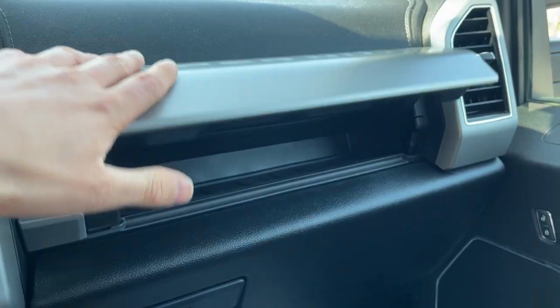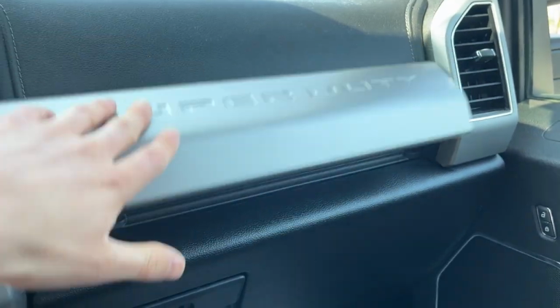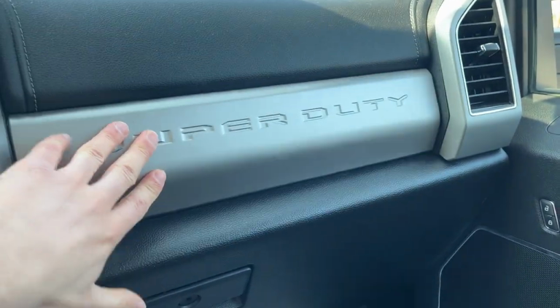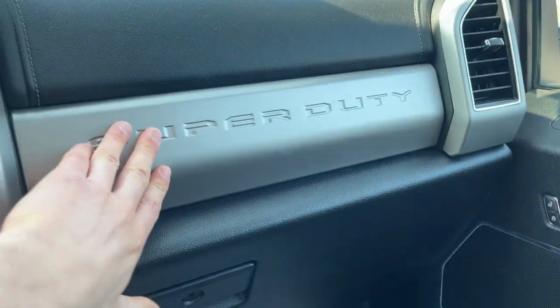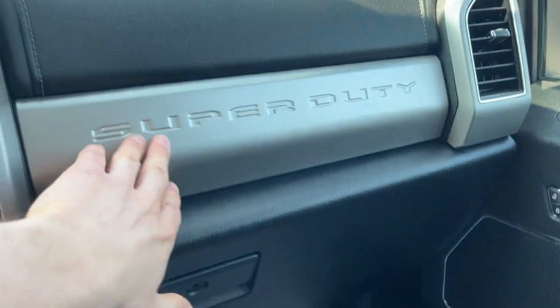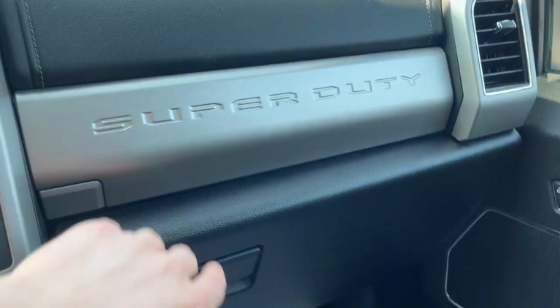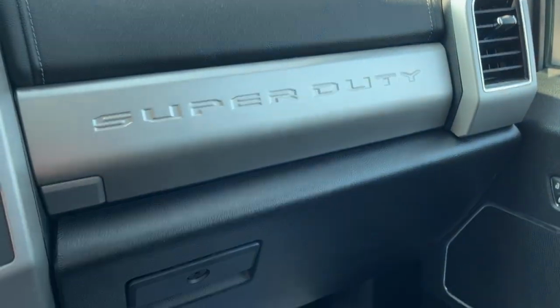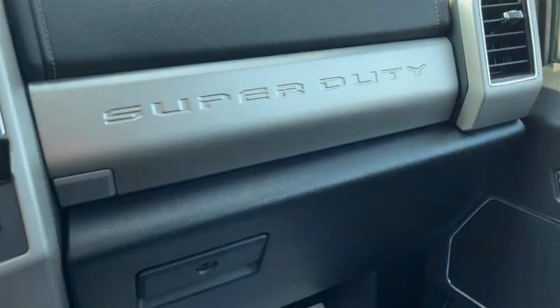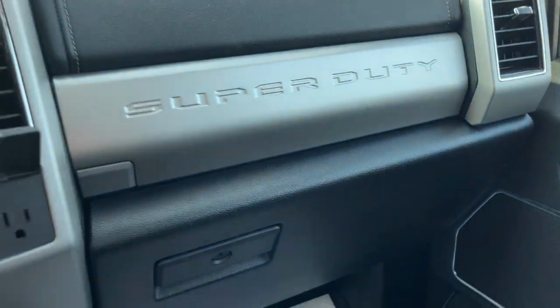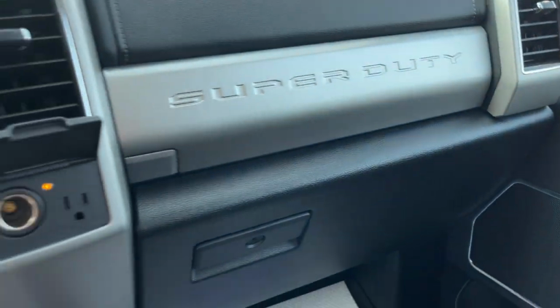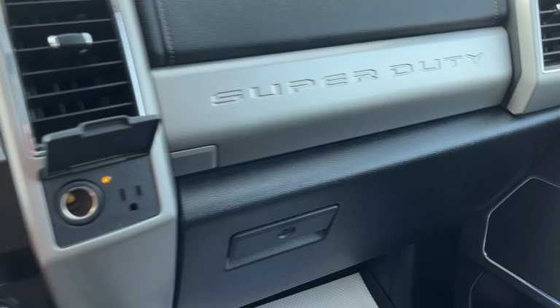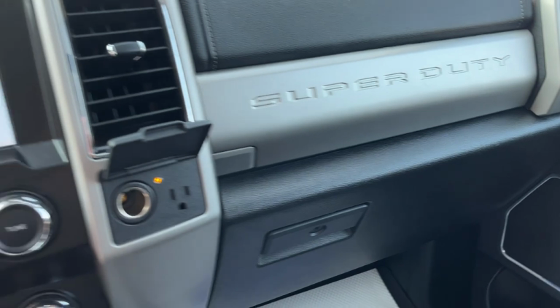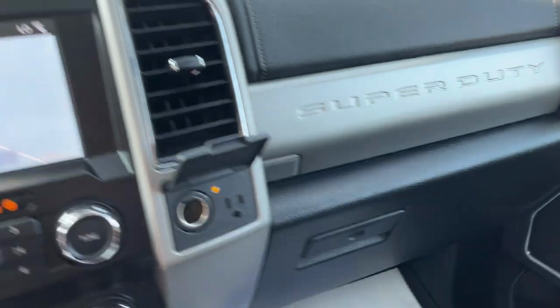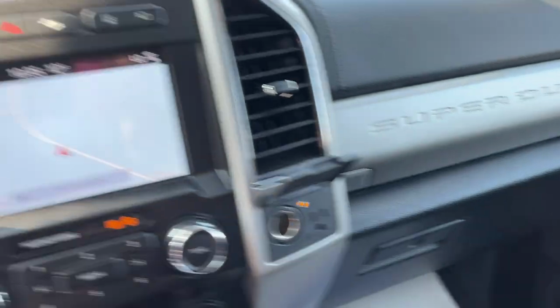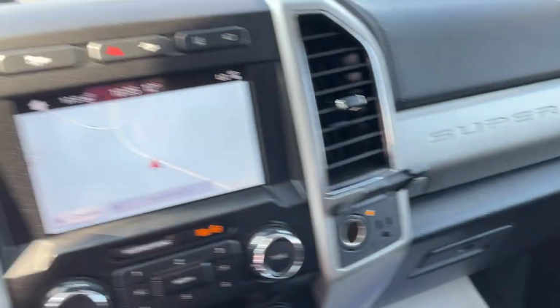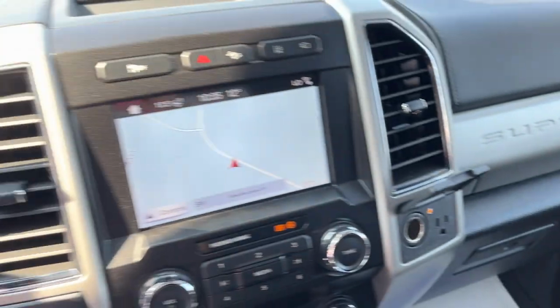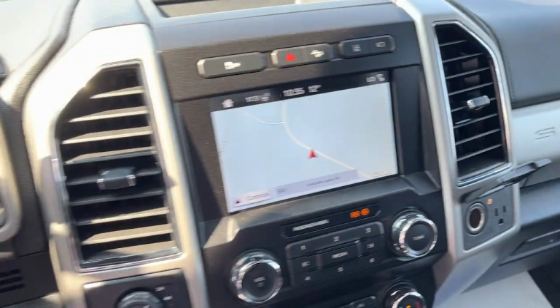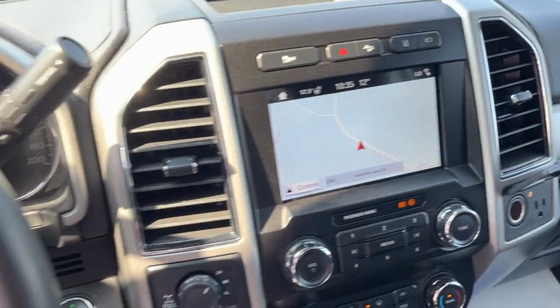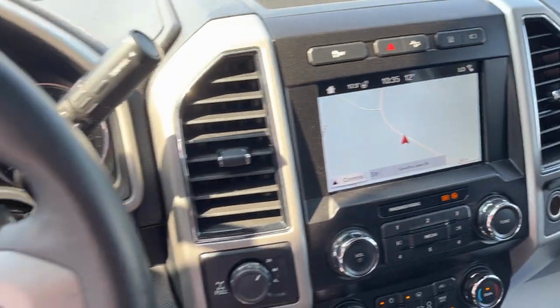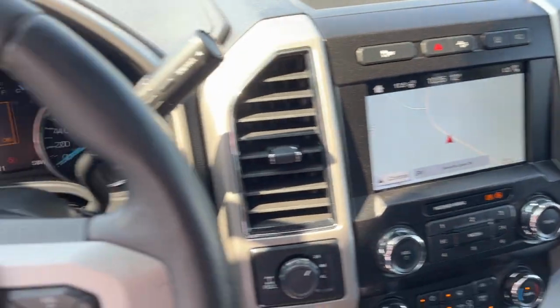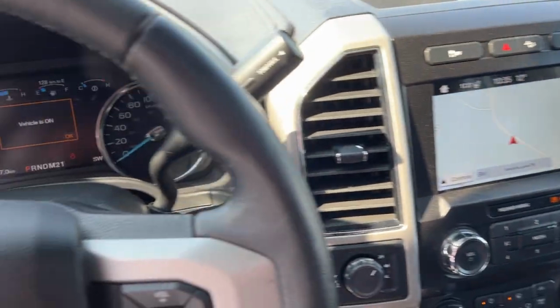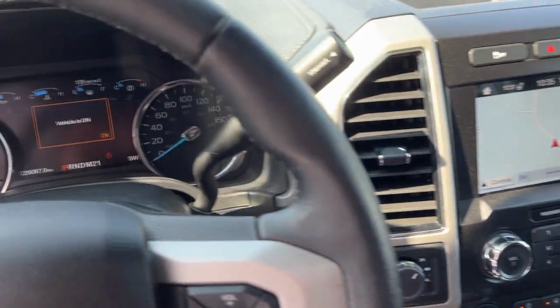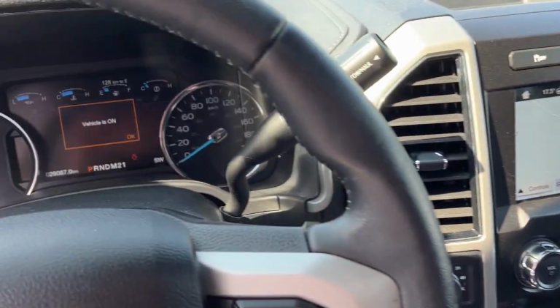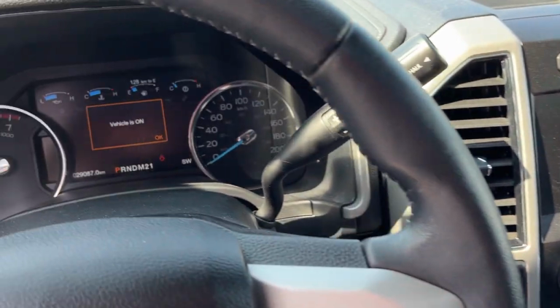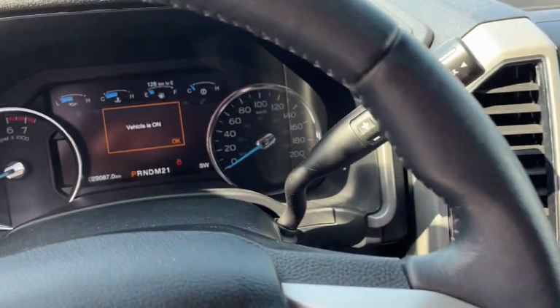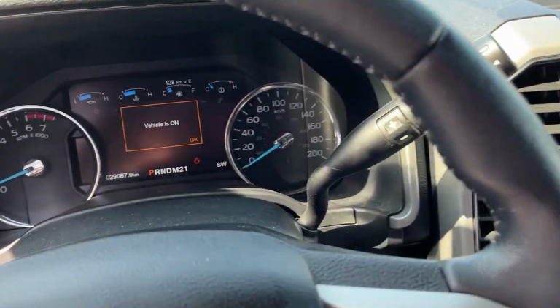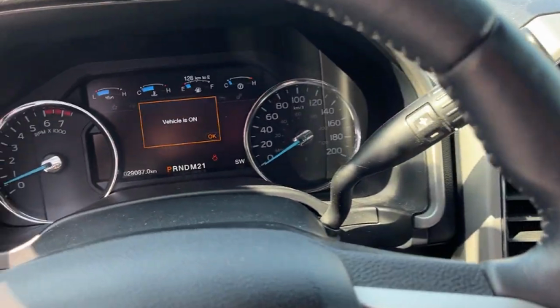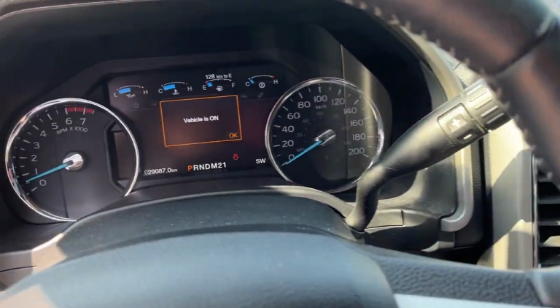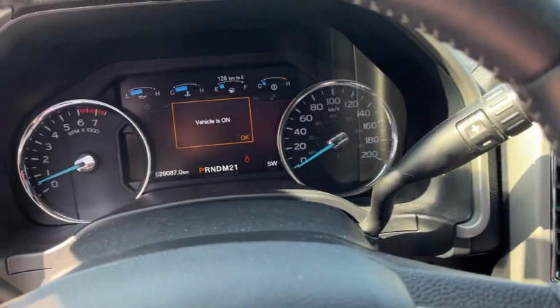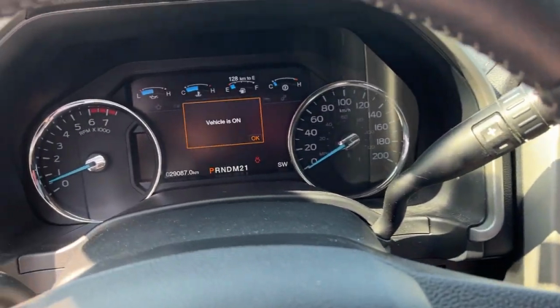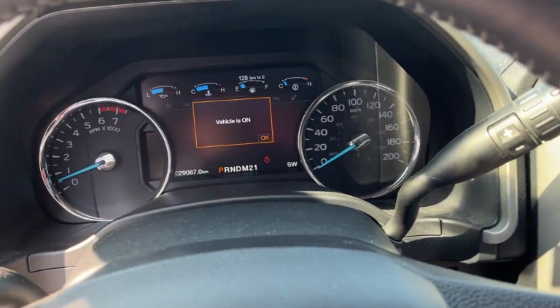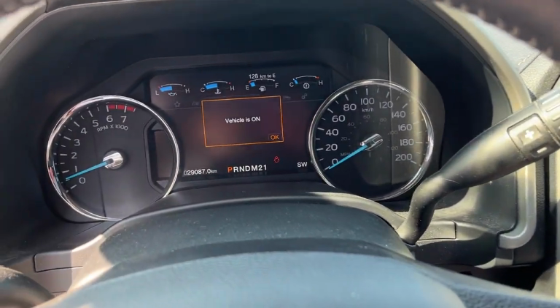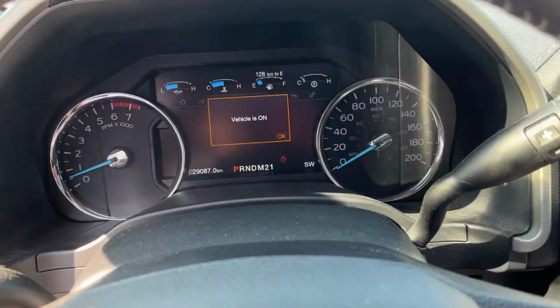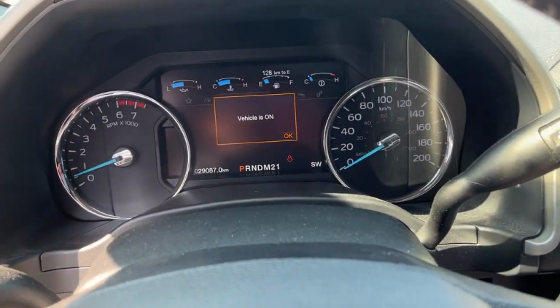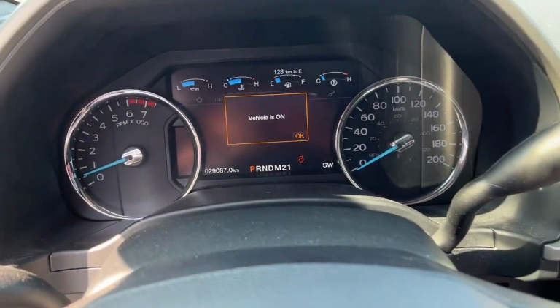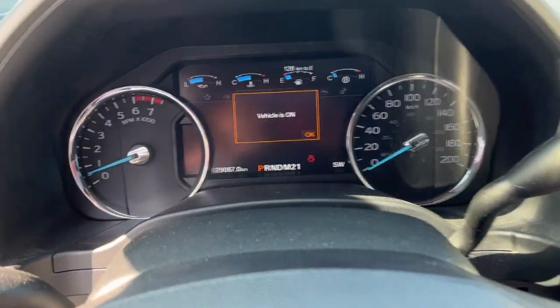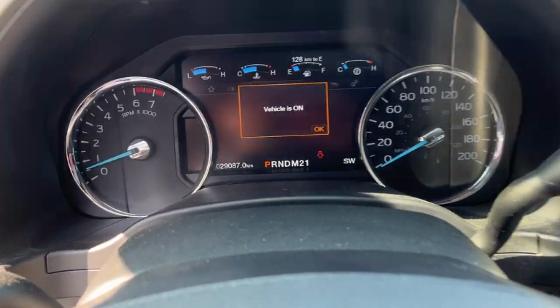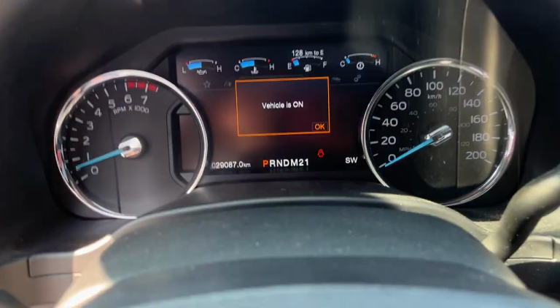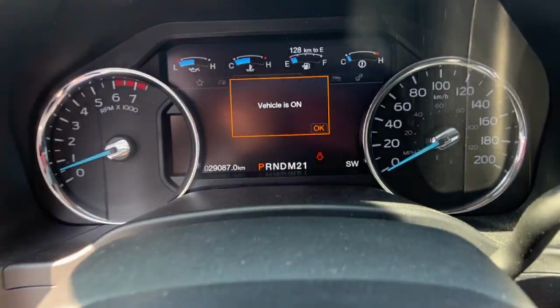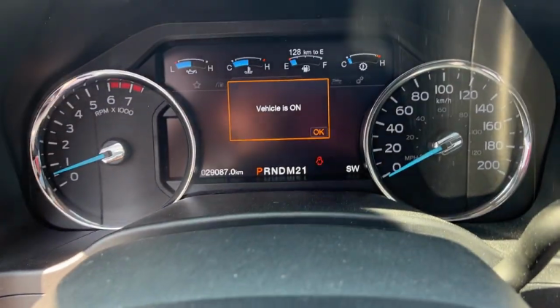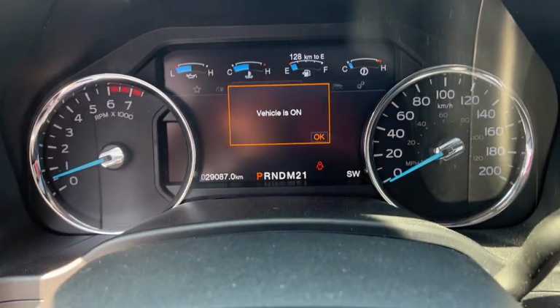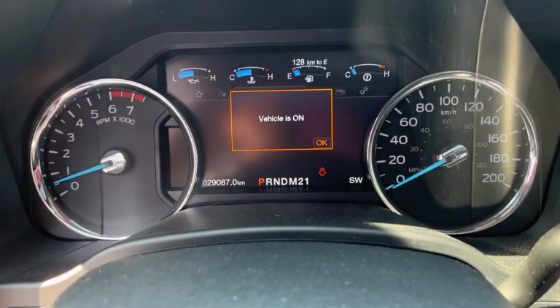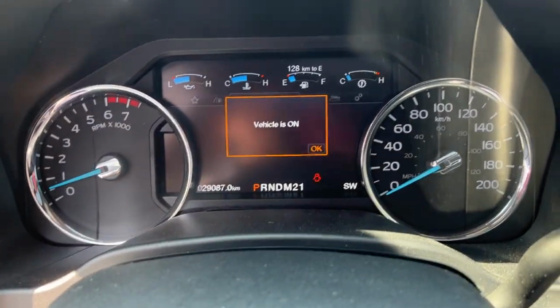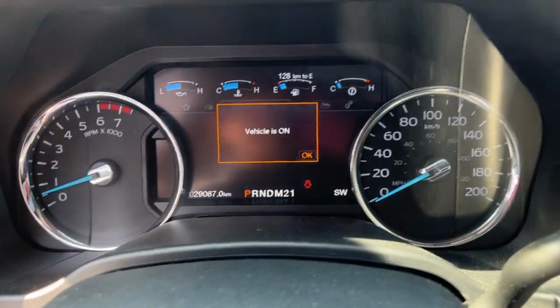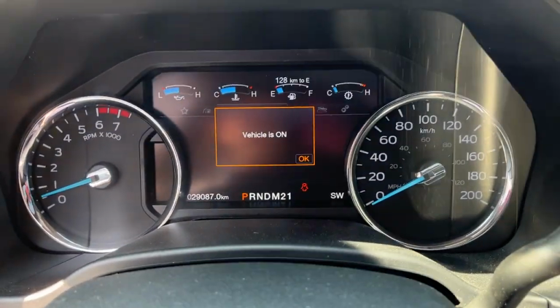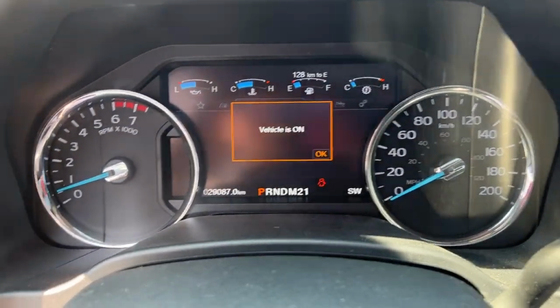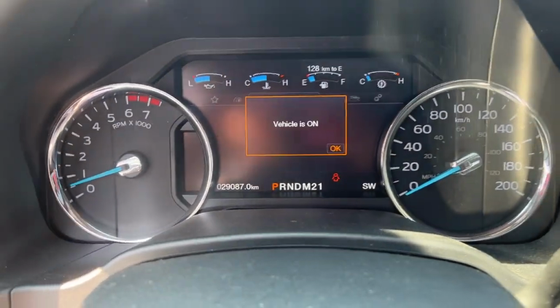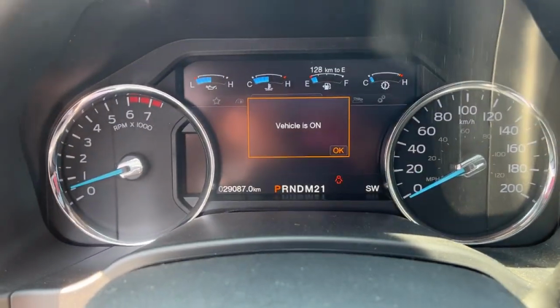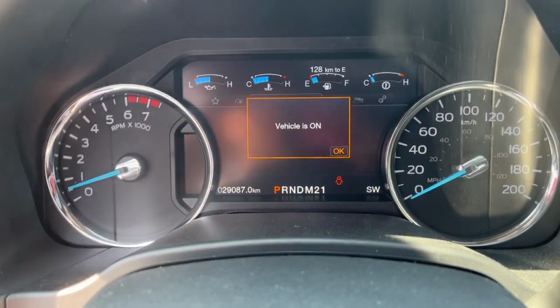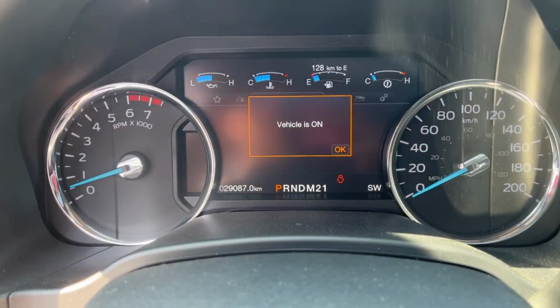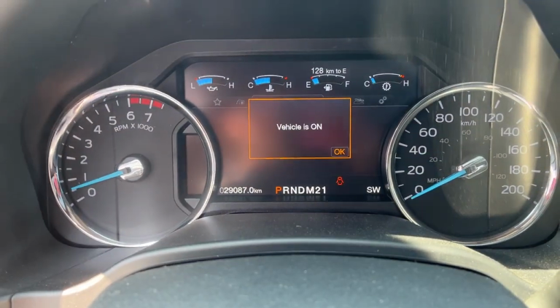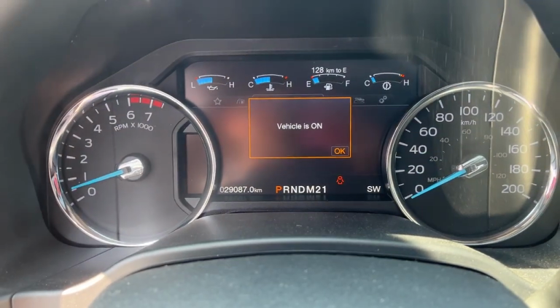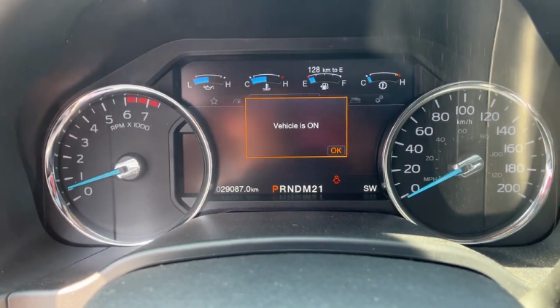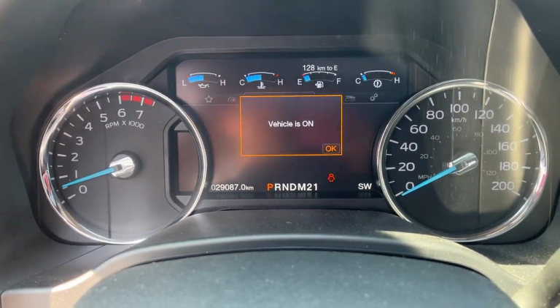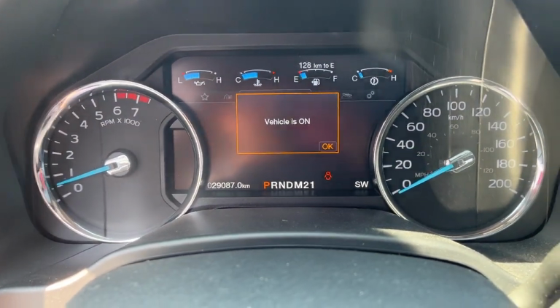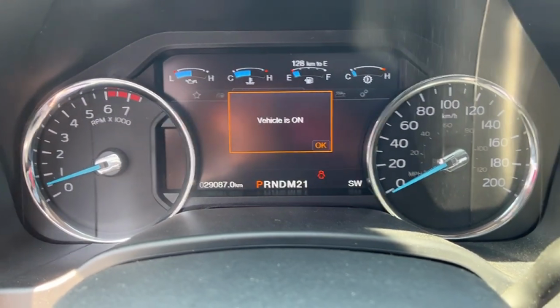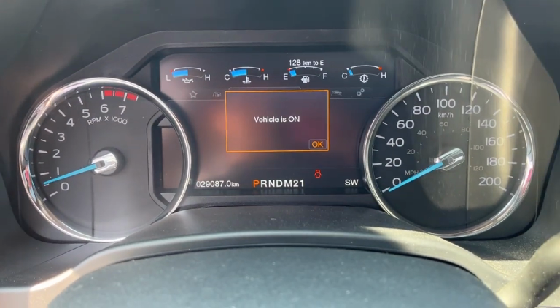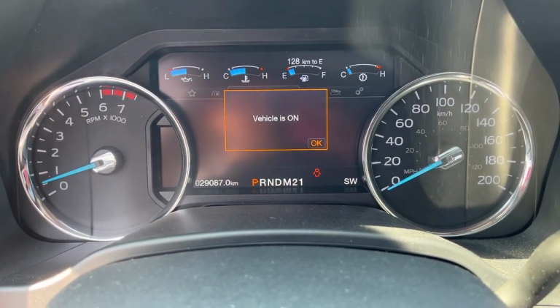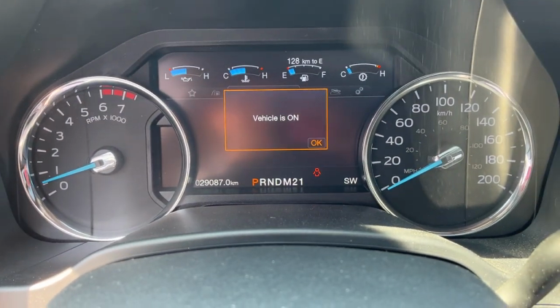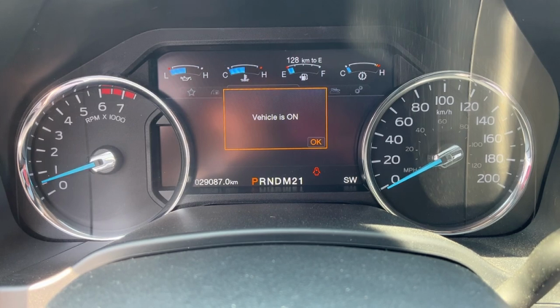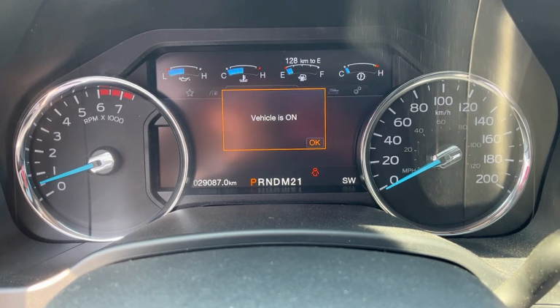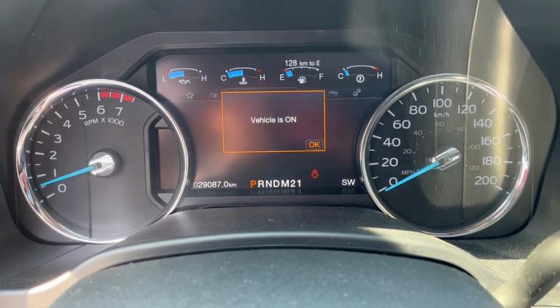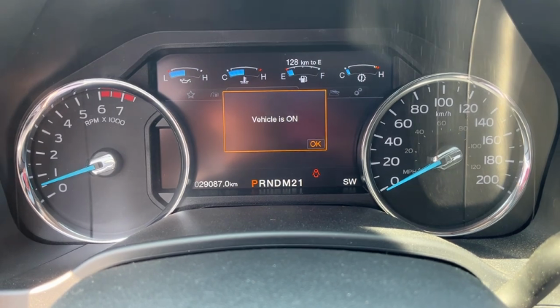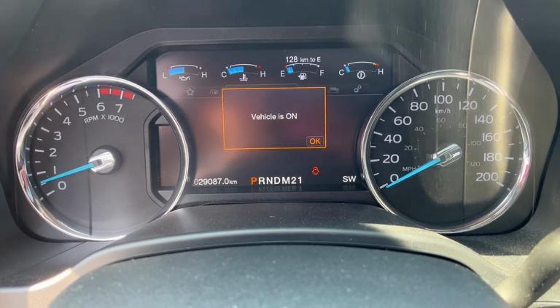So a really nice, well-looked-after truck. This one has no accidents, it's only had one owner, and has just over 29,000 kilometers on it.